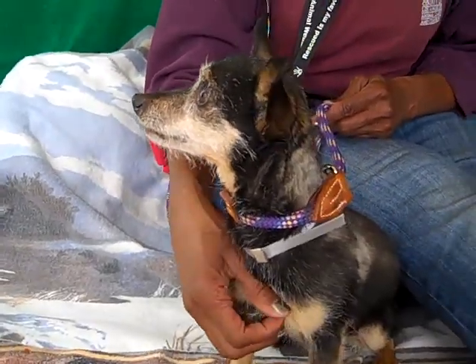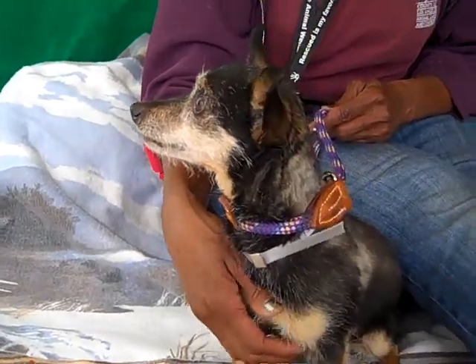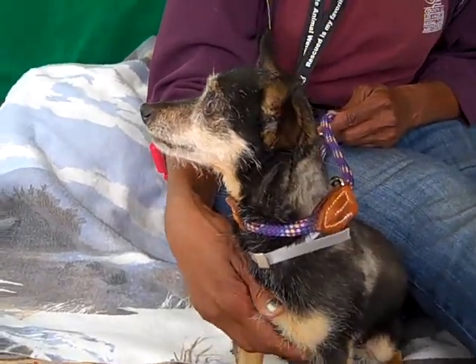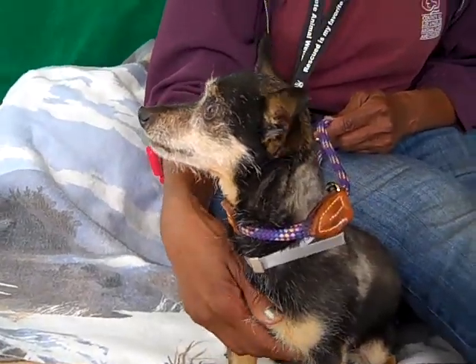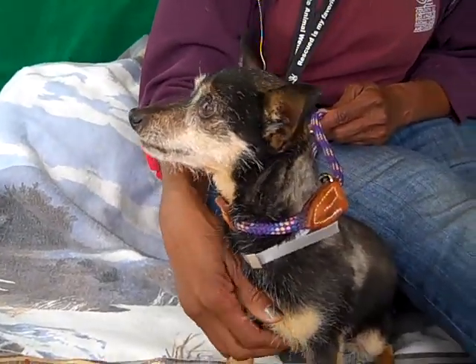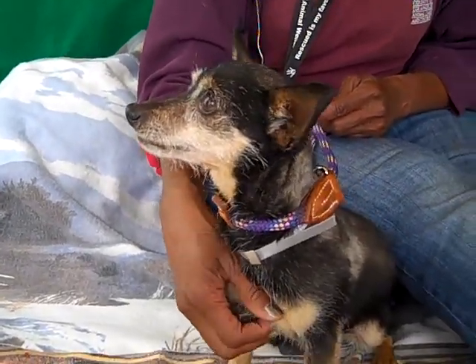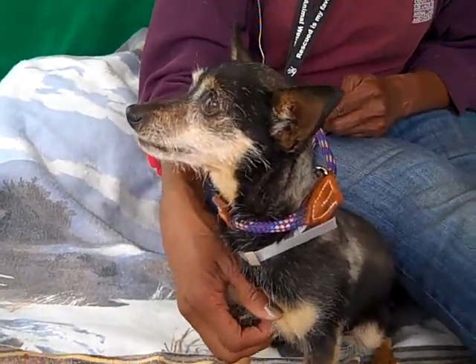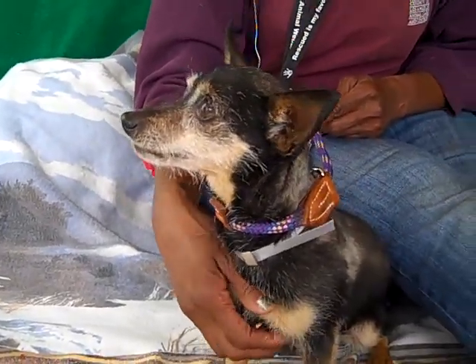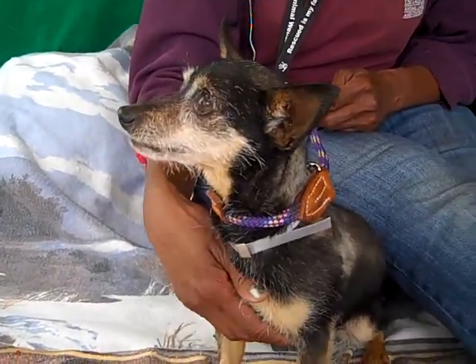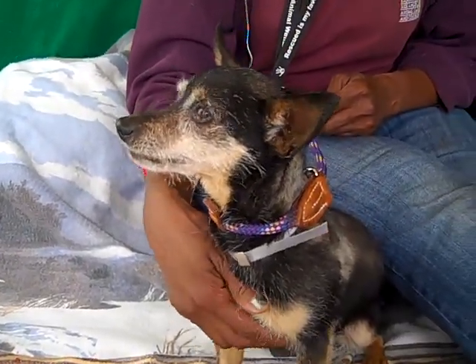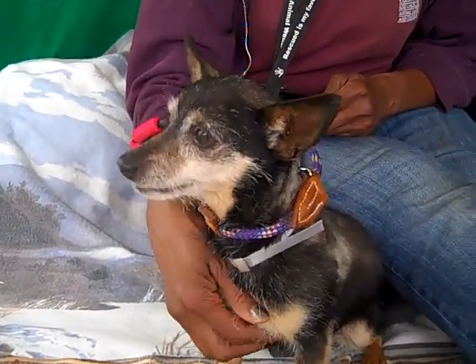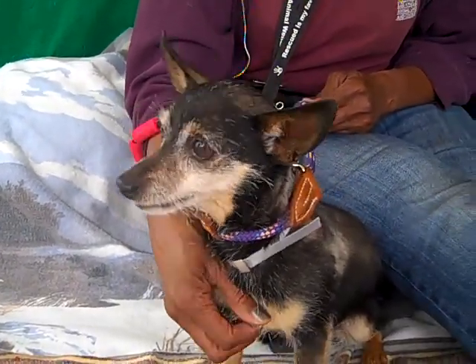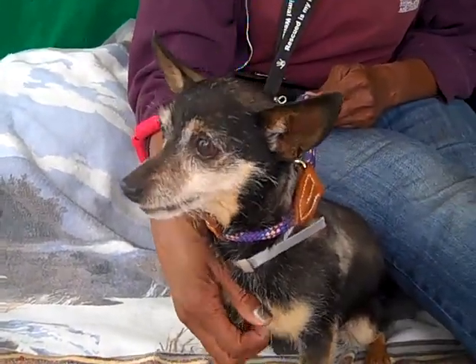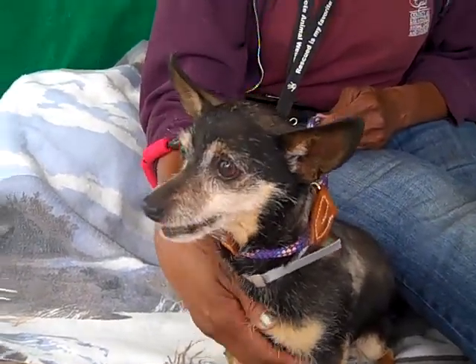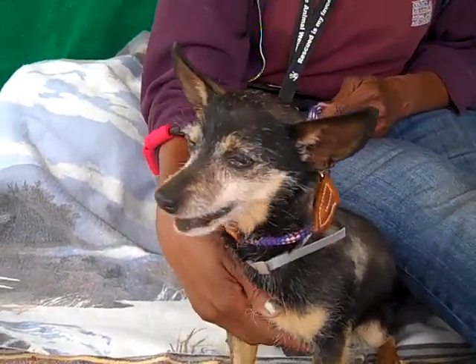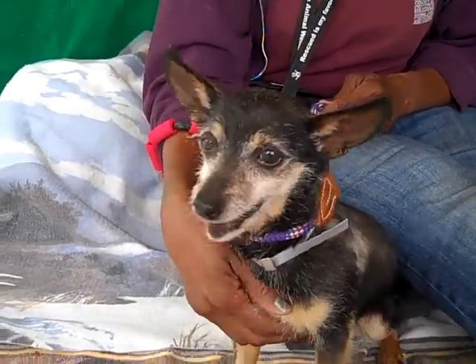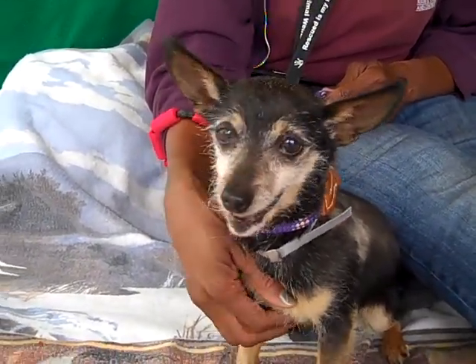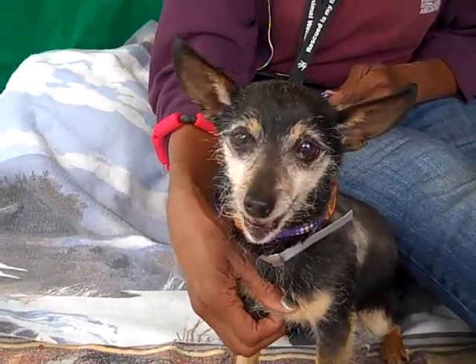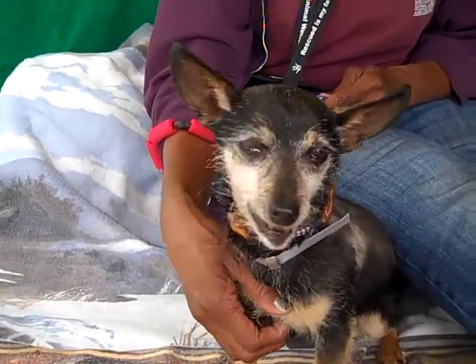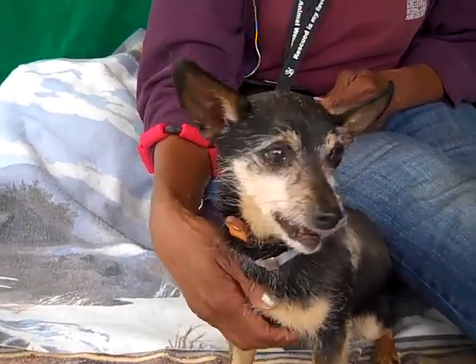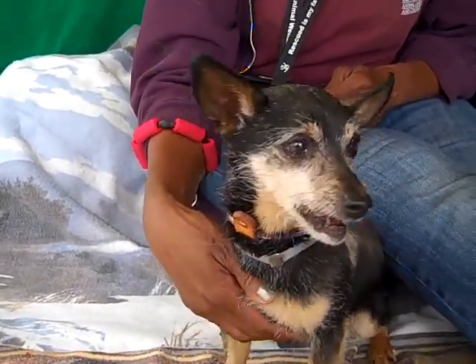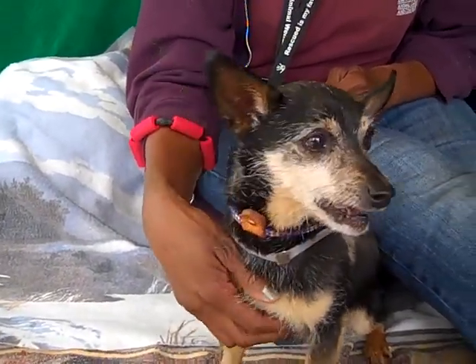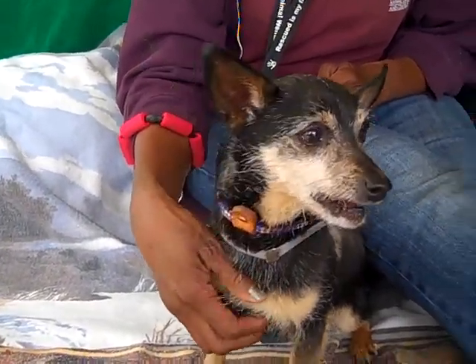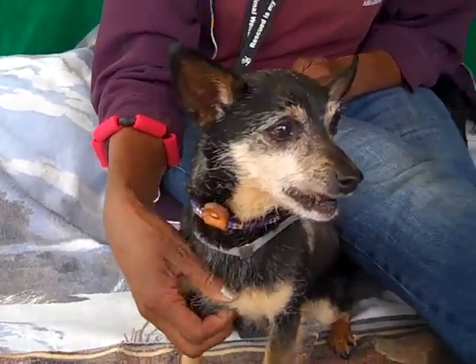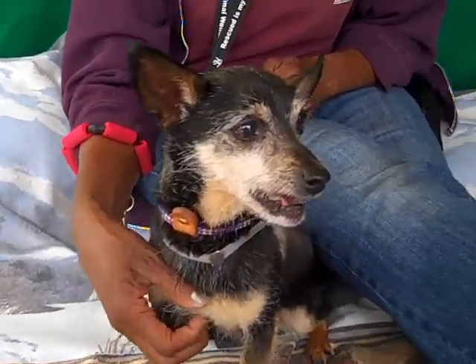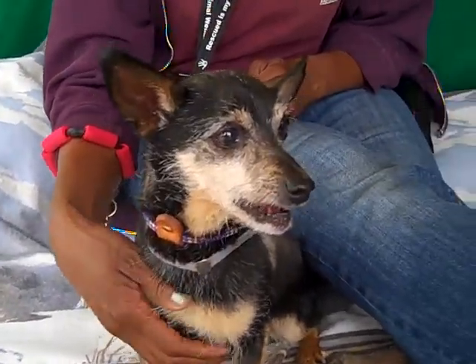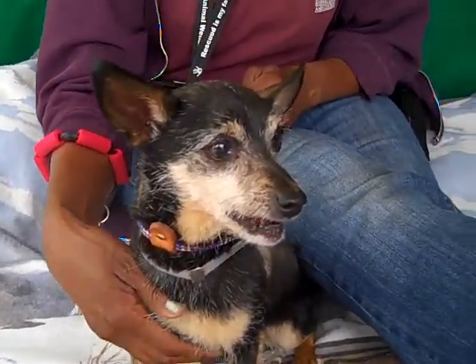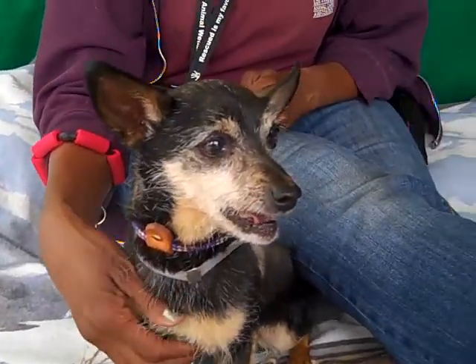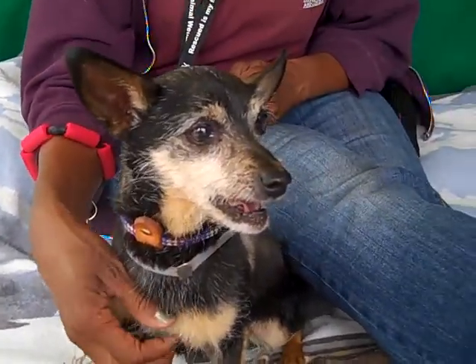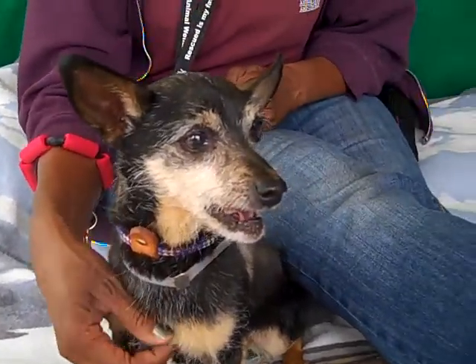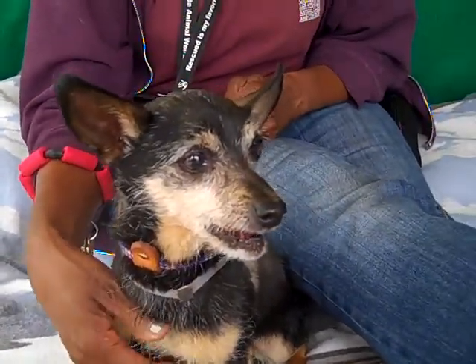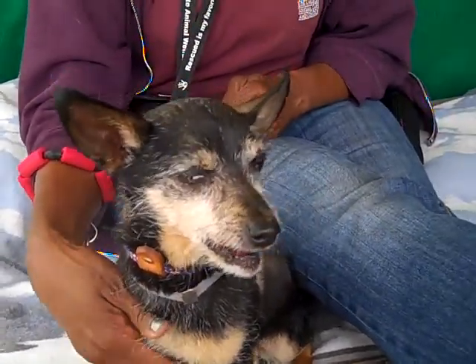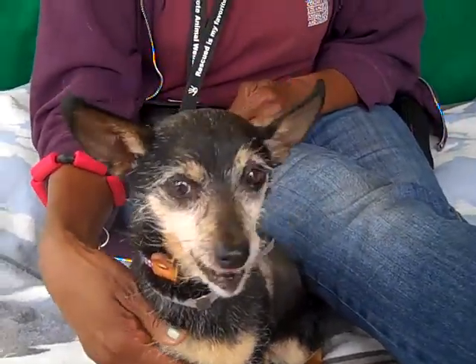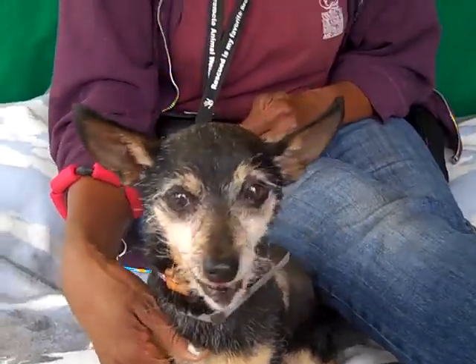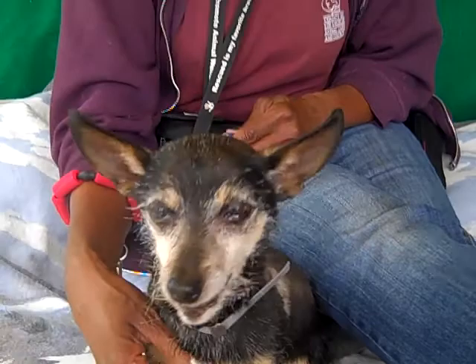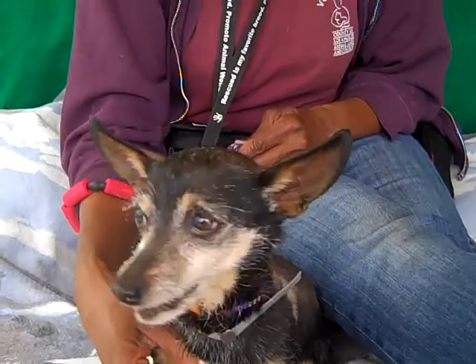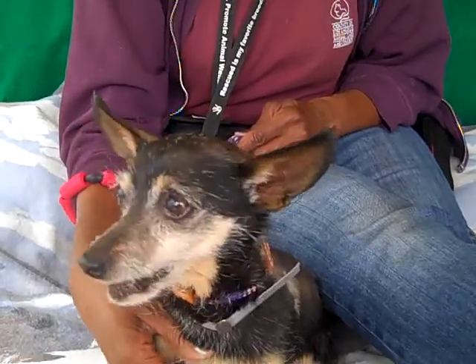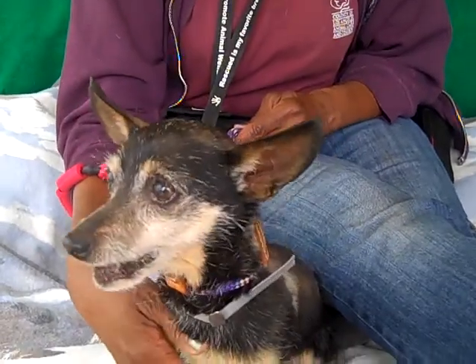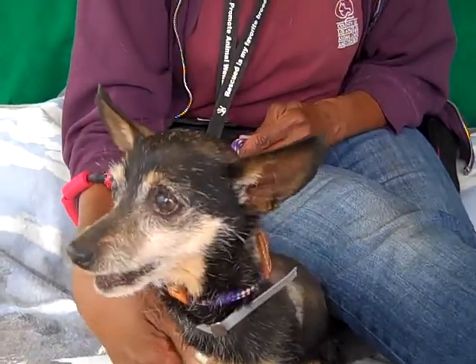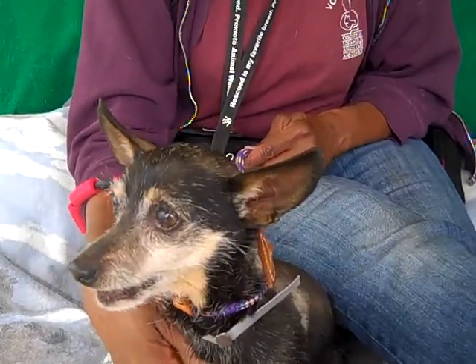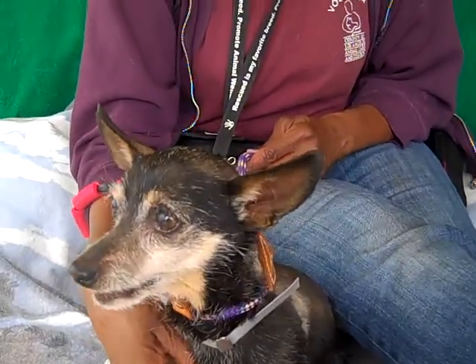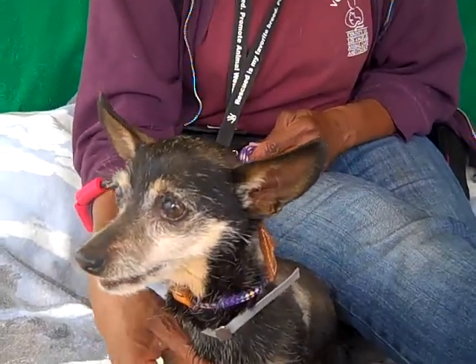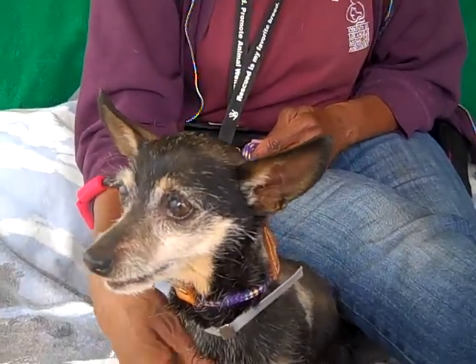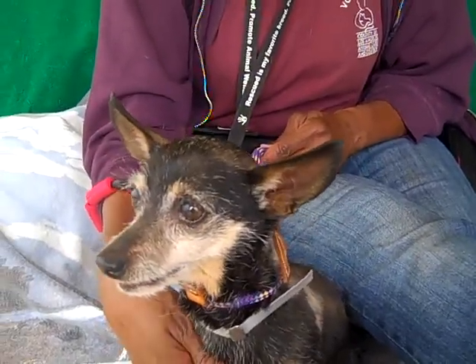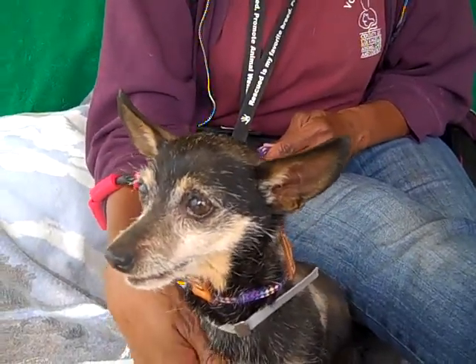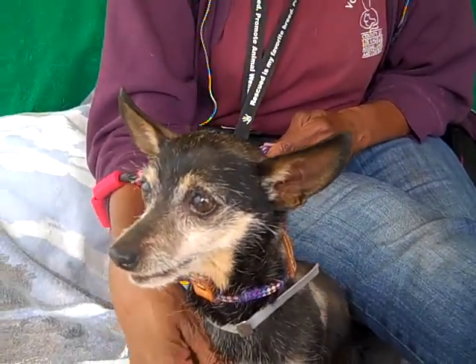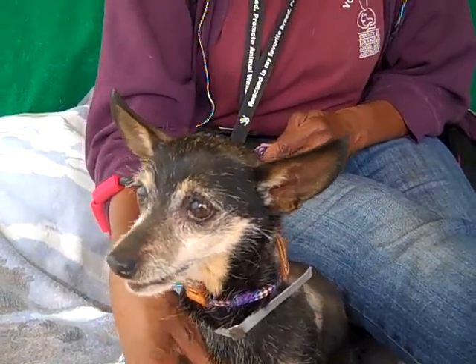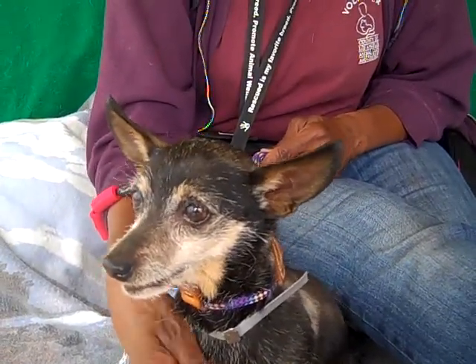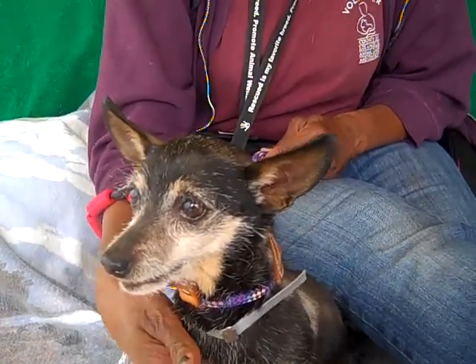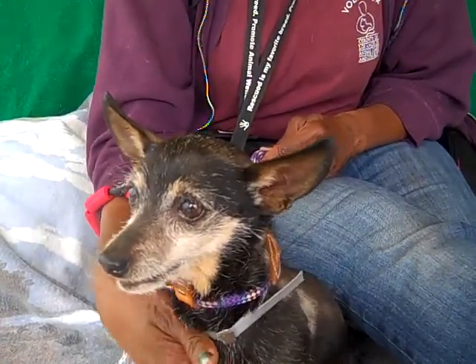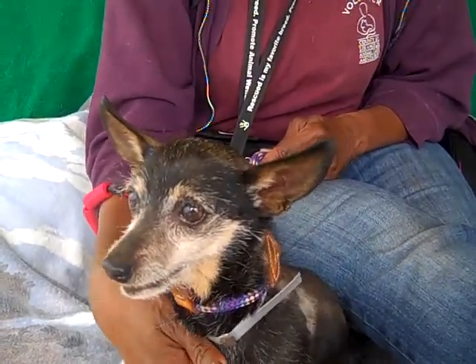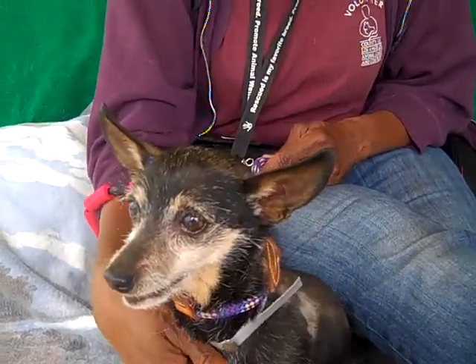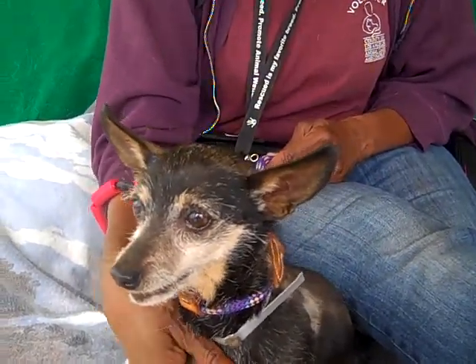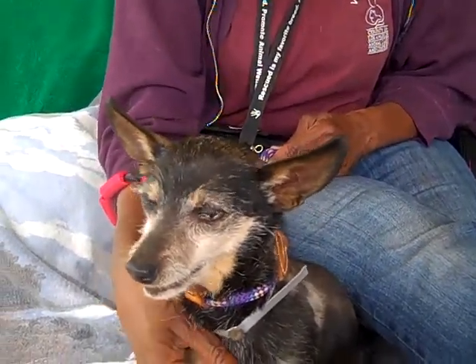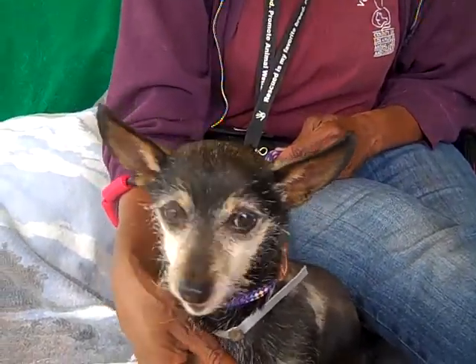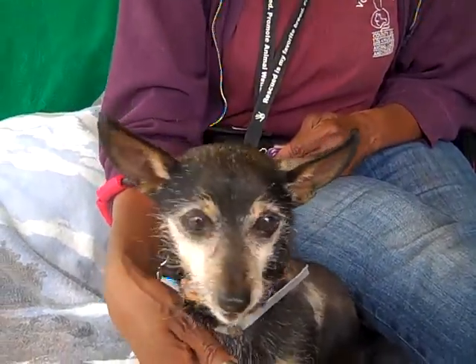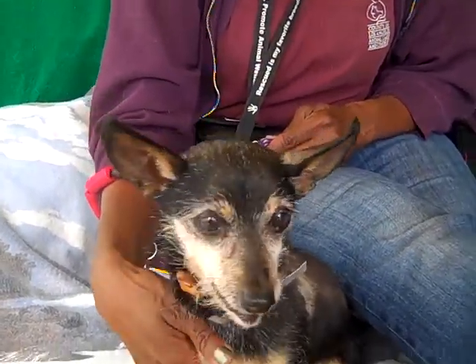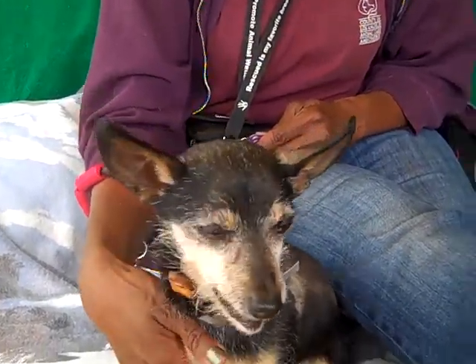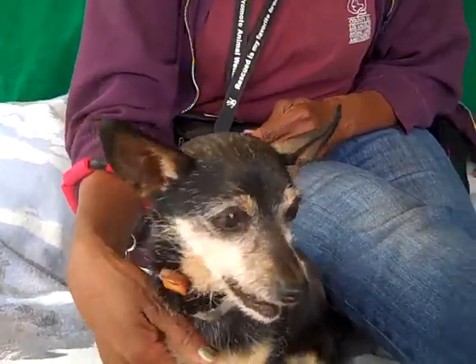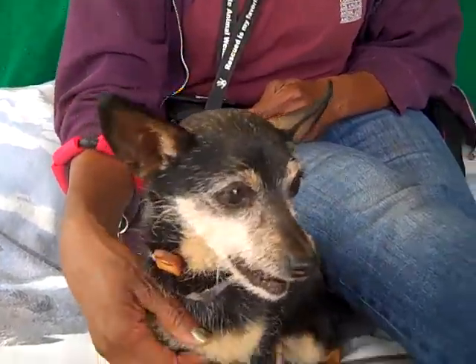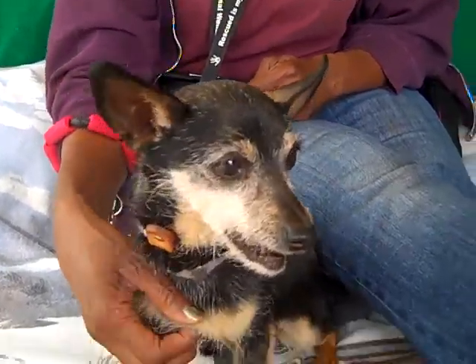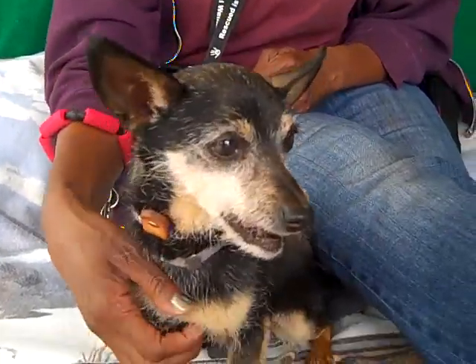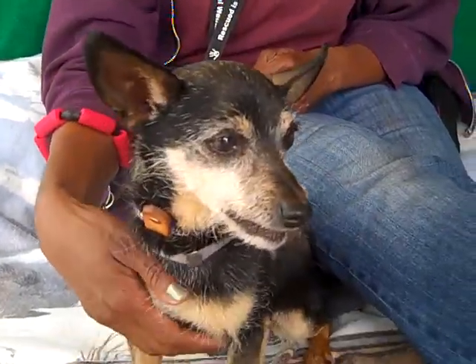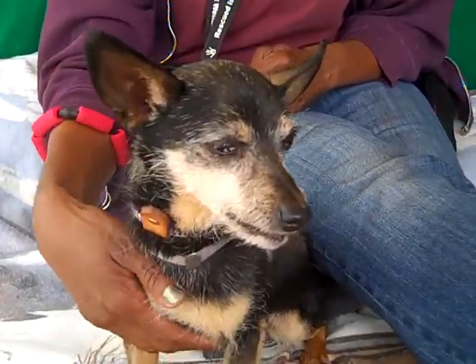He weighs seven and a half pounds, and you can see he walks really well on a leash. Good boy!